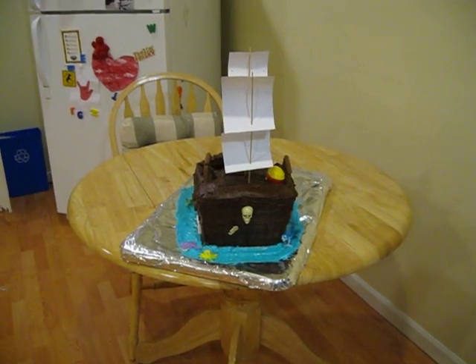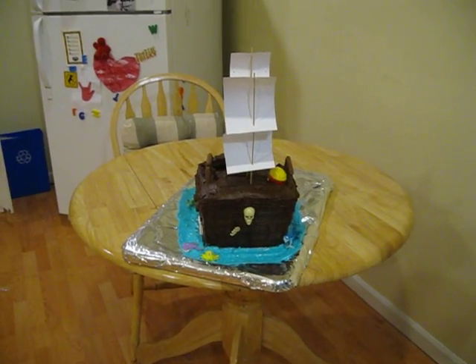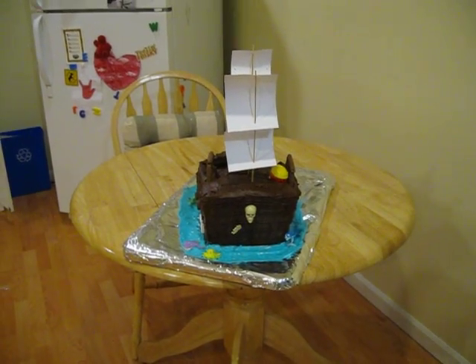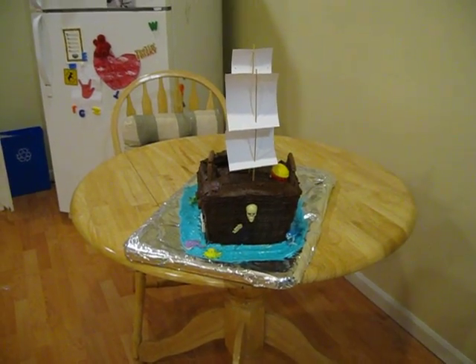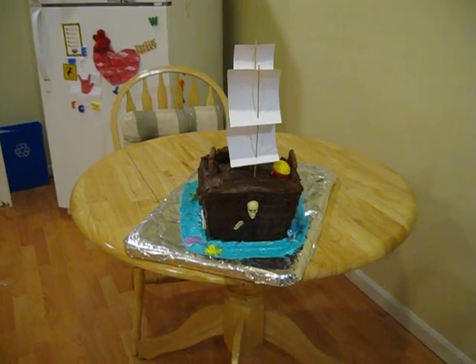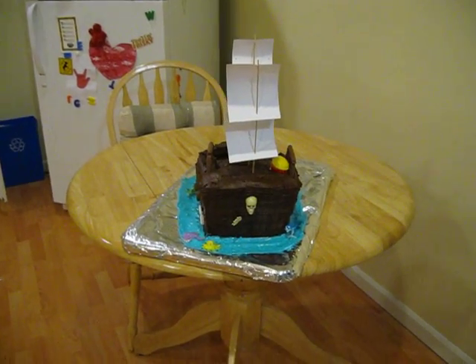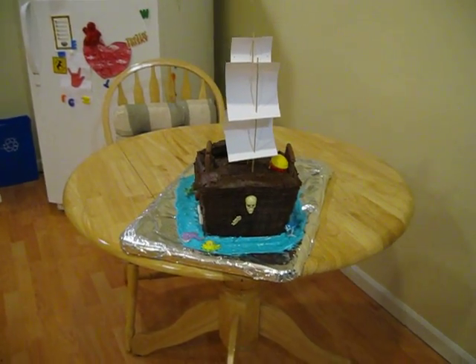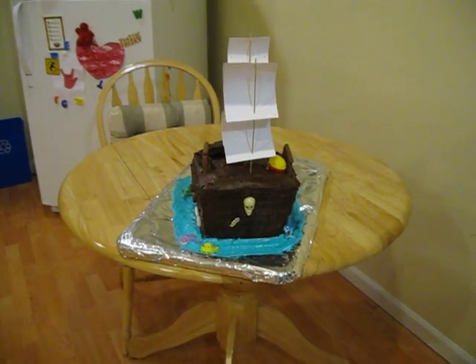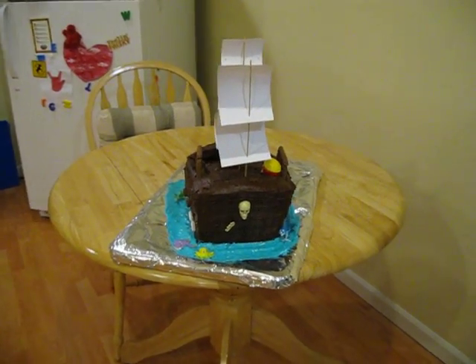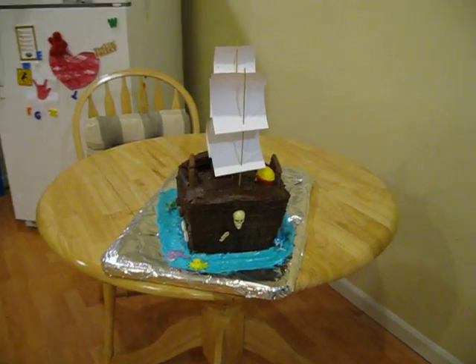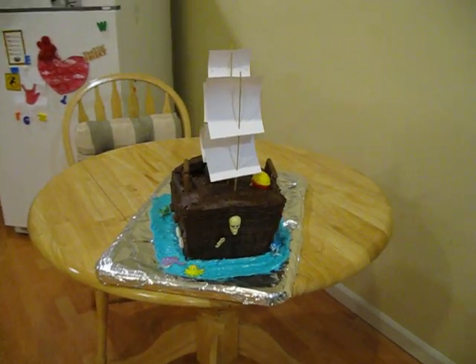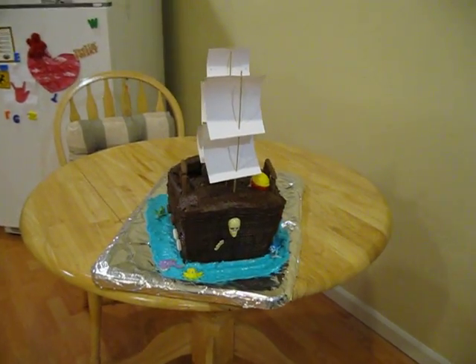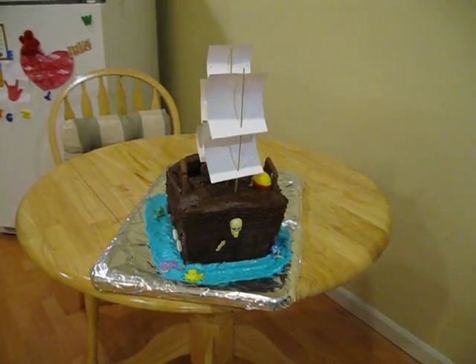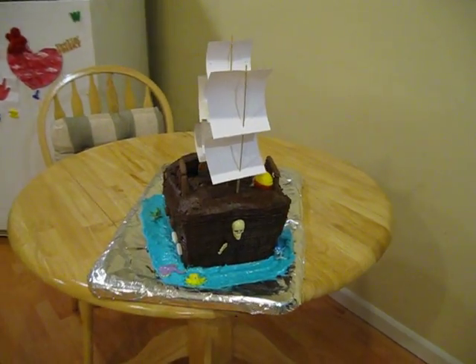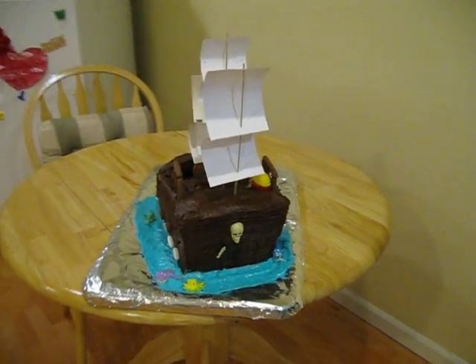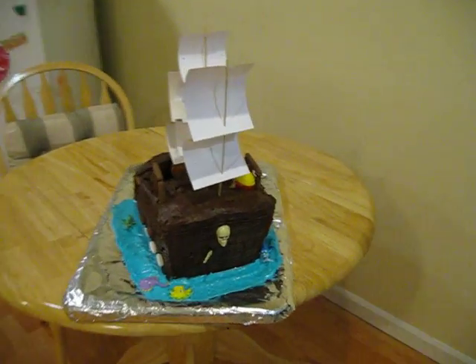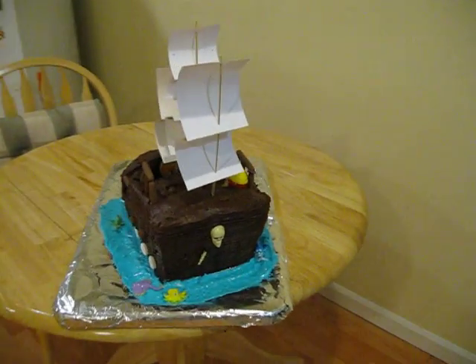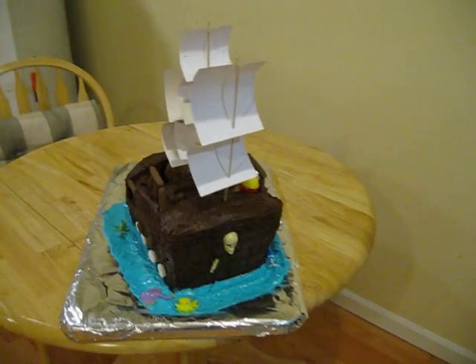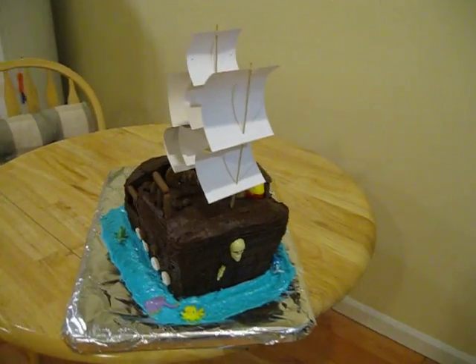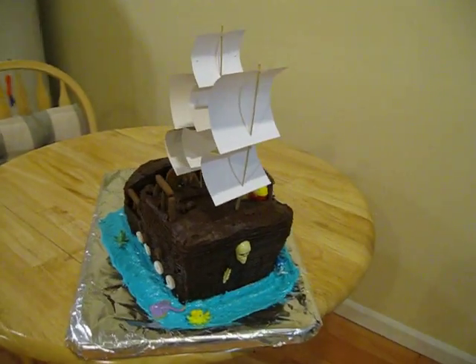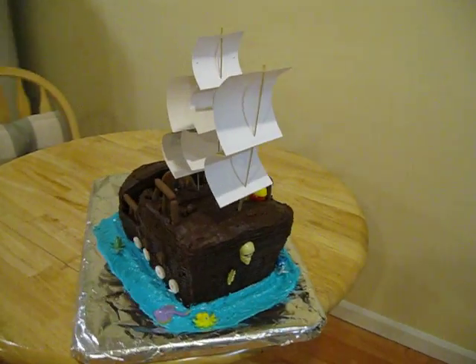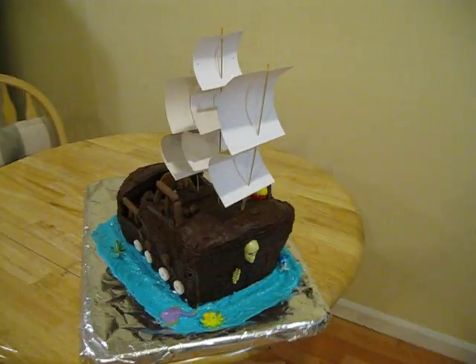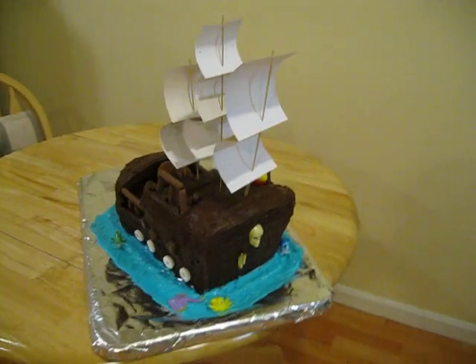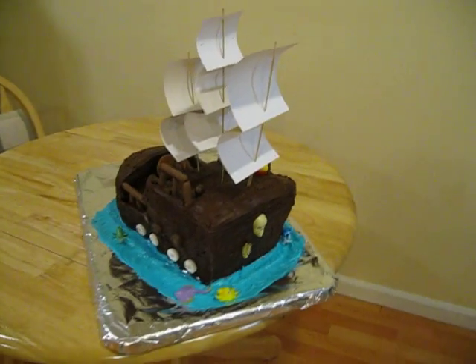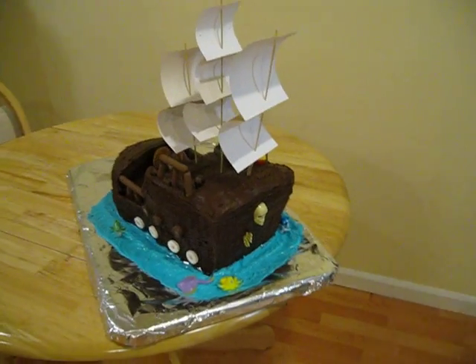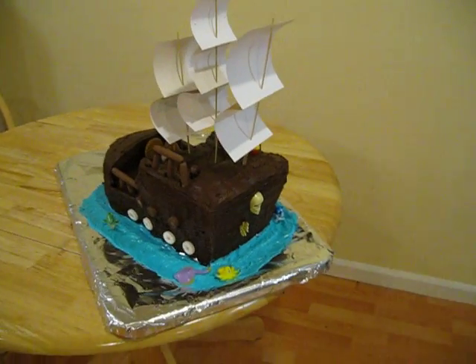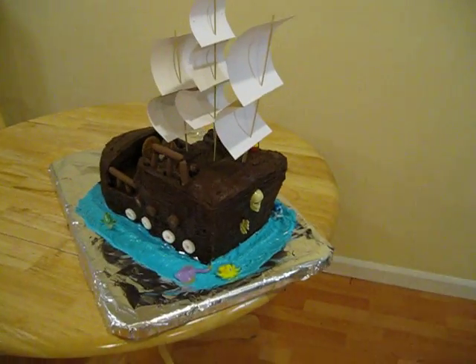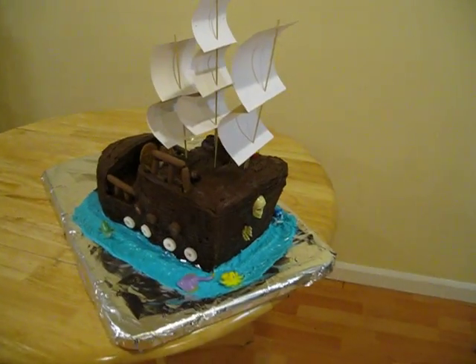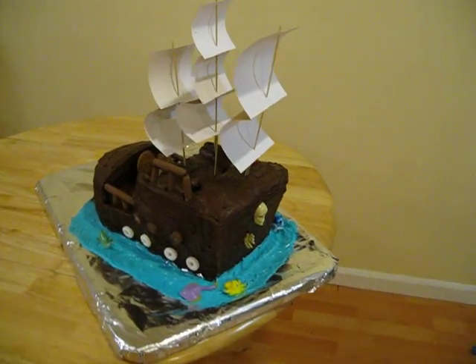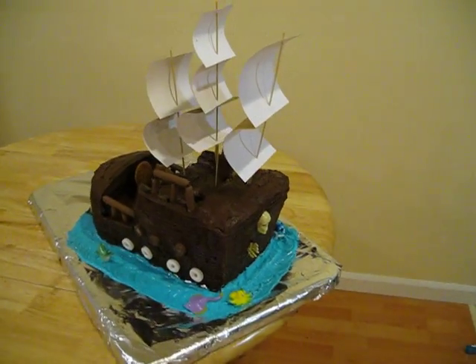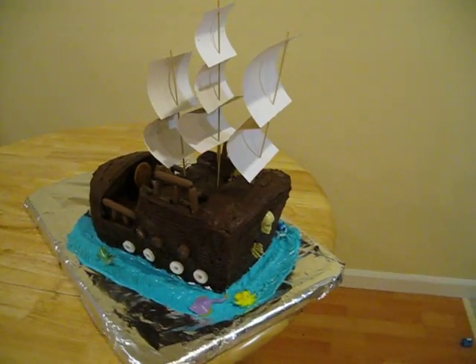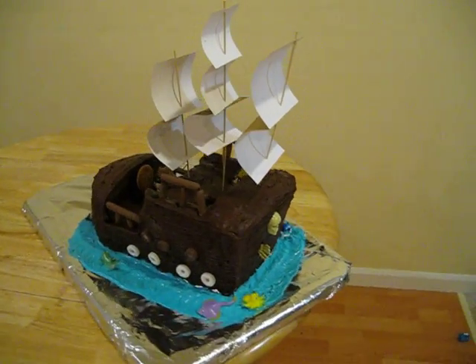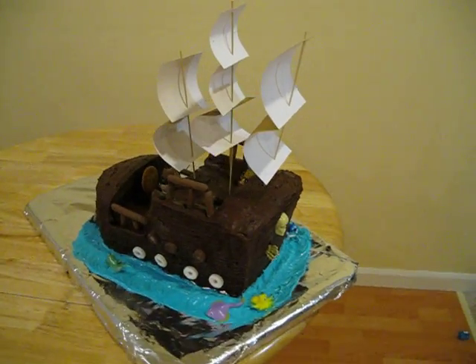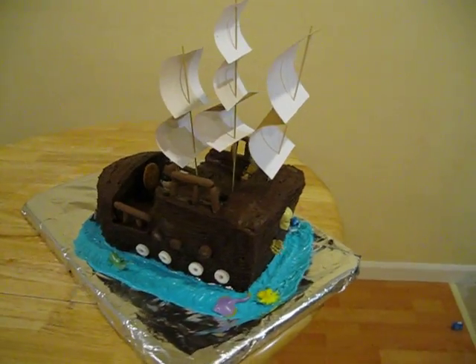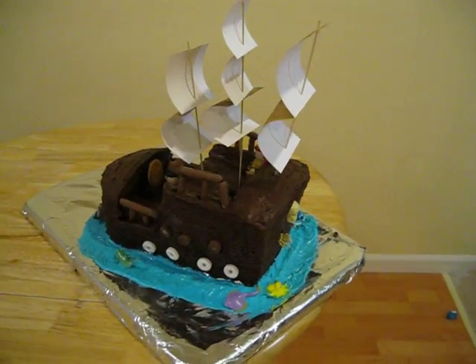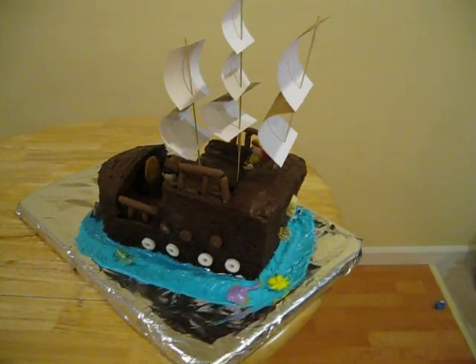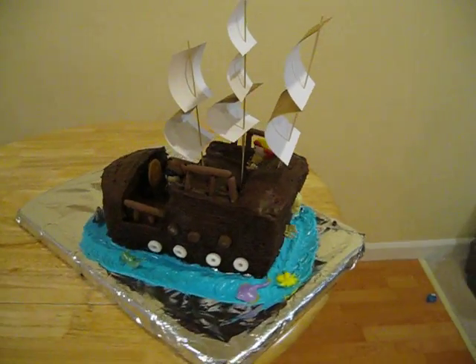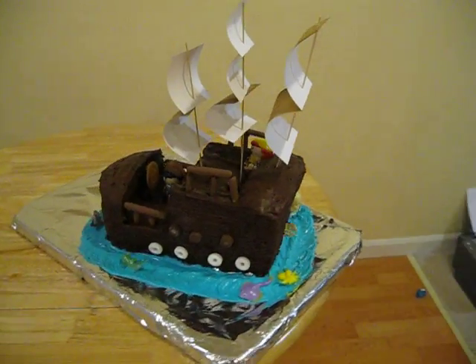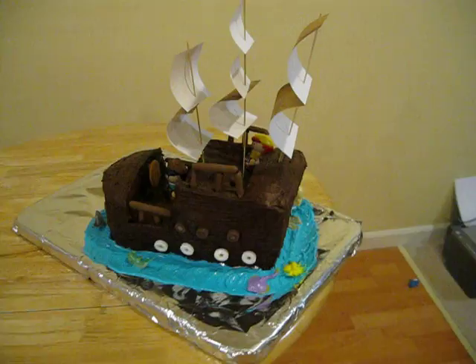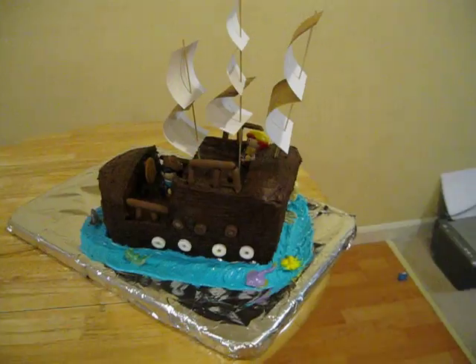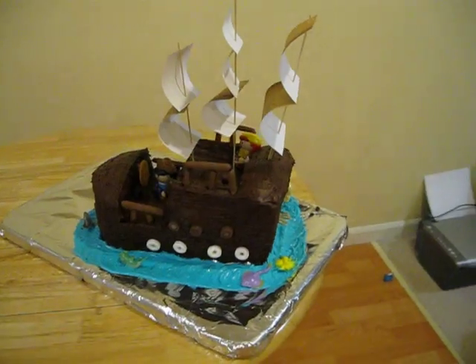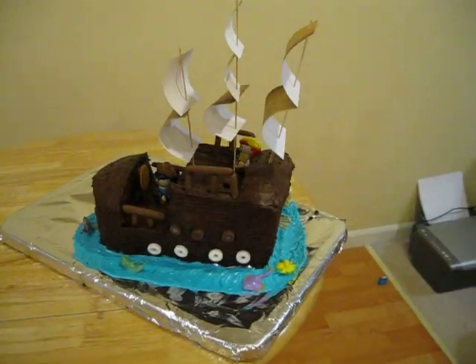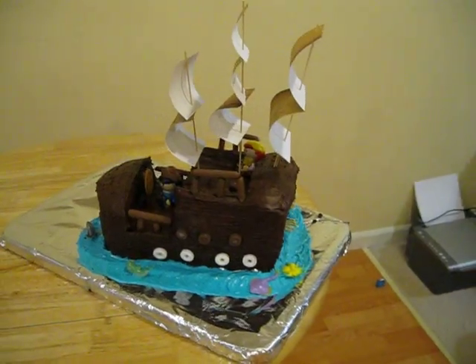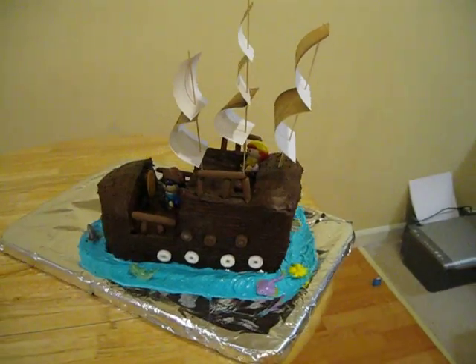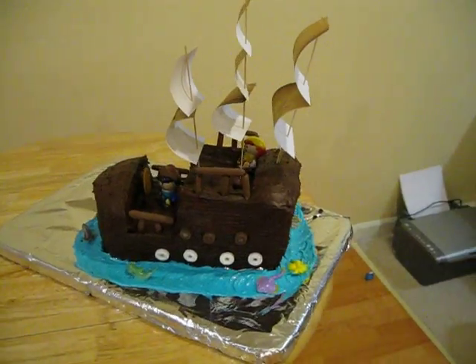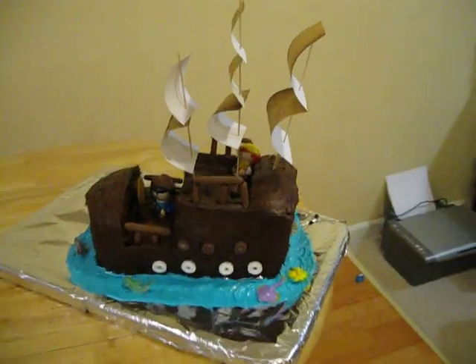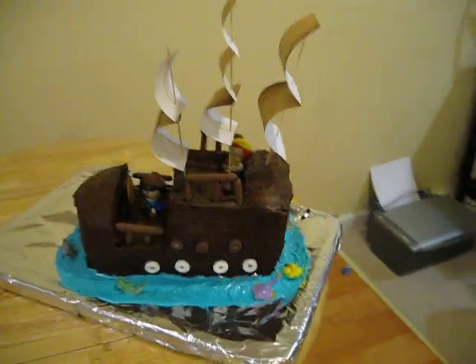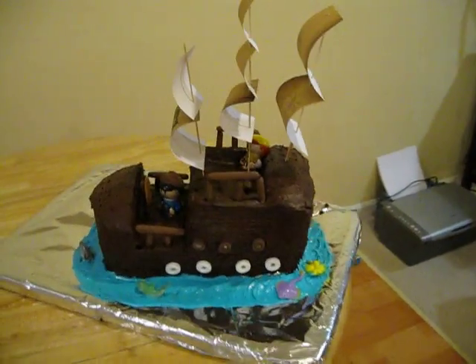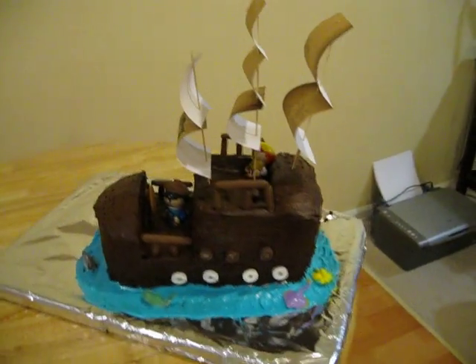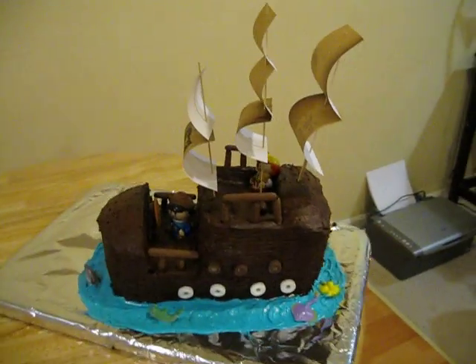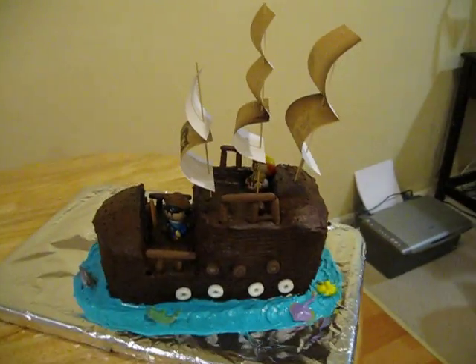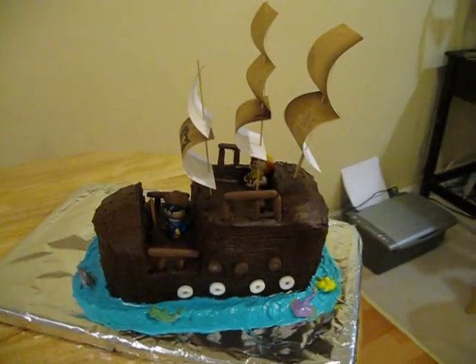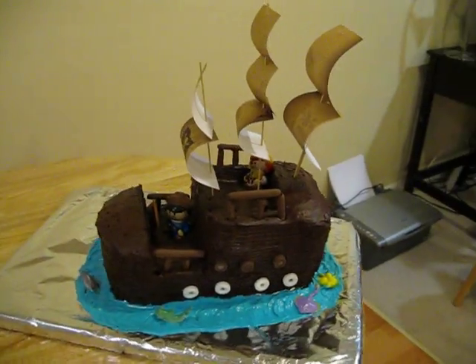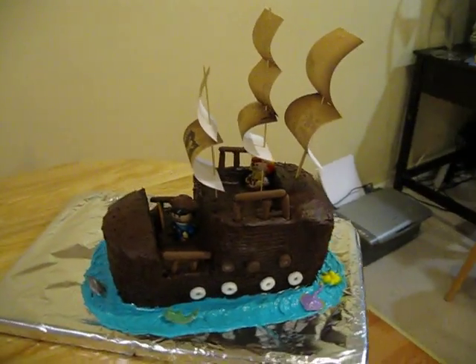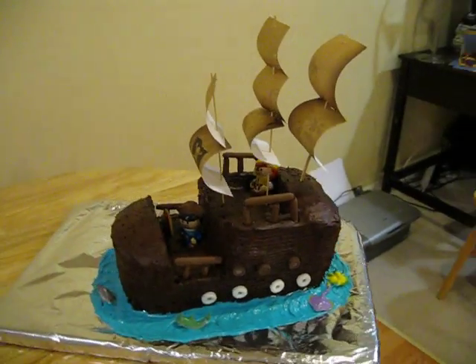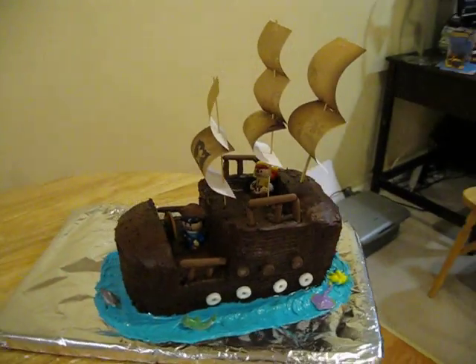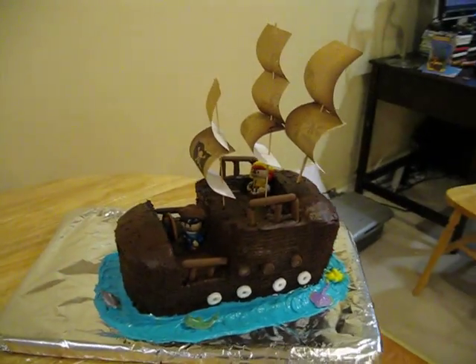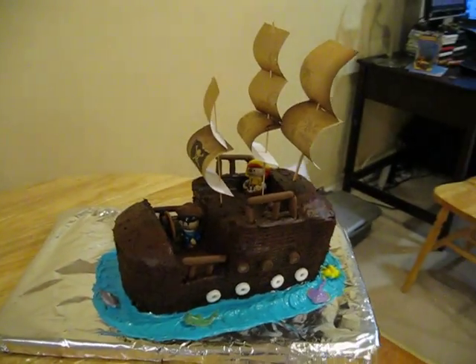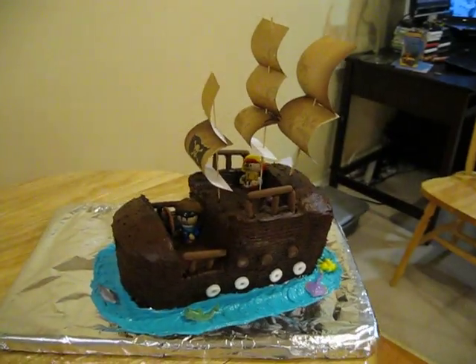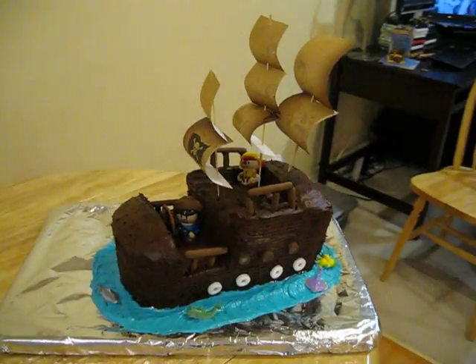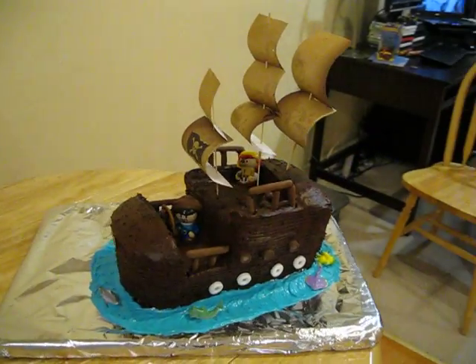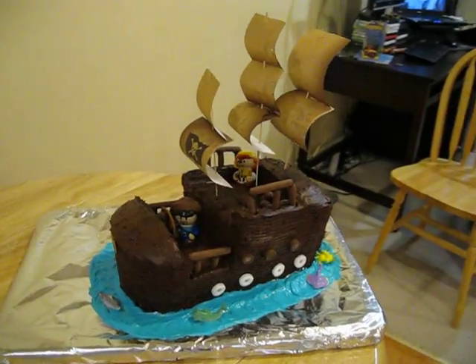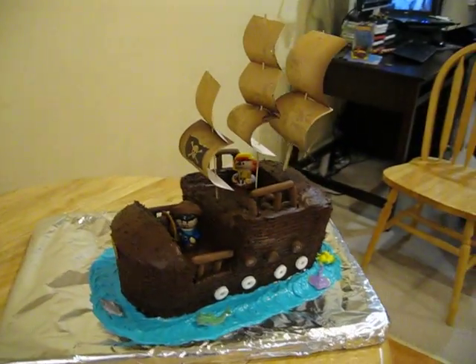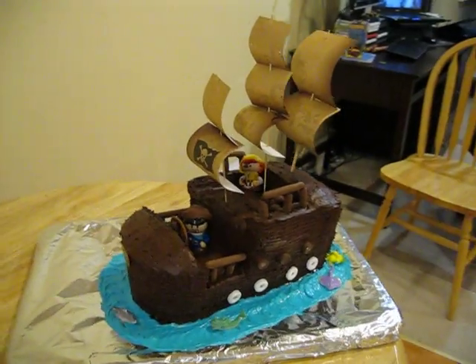Today is Mason's third birthday party, and I along with my friends Linda and Alice decided to make a pirate cake.